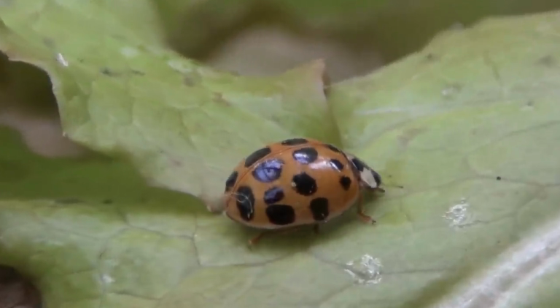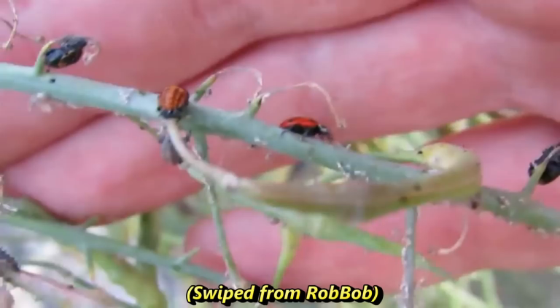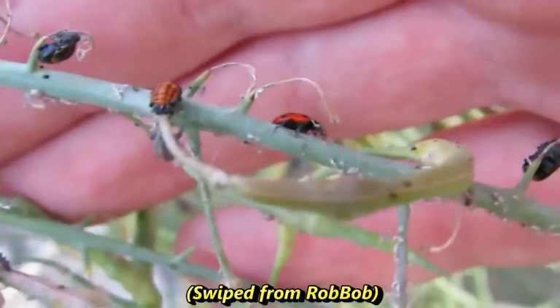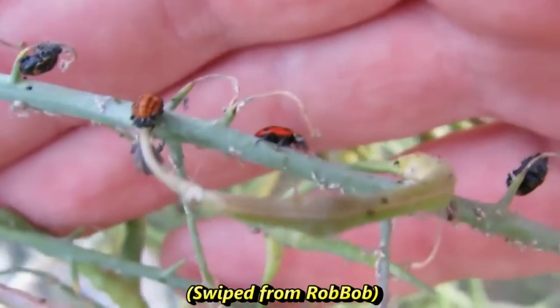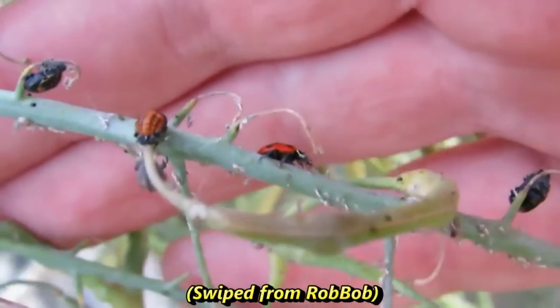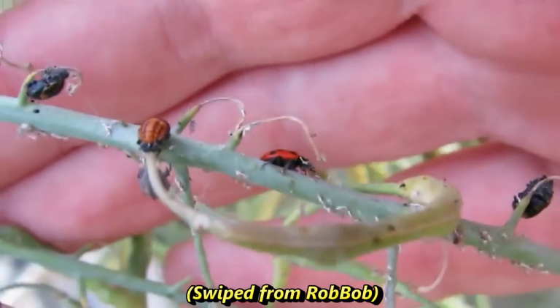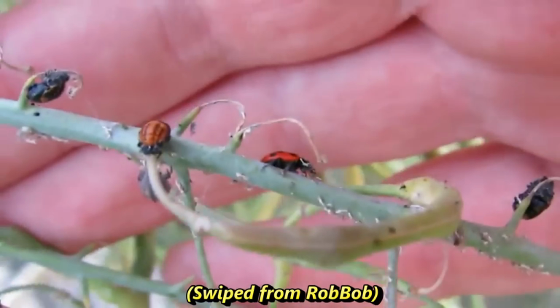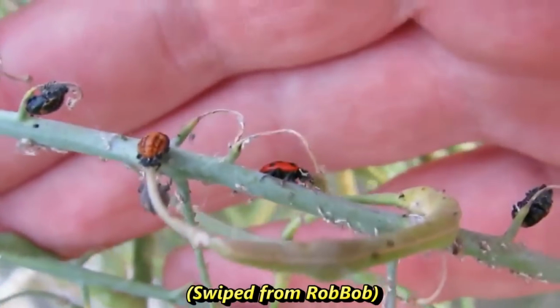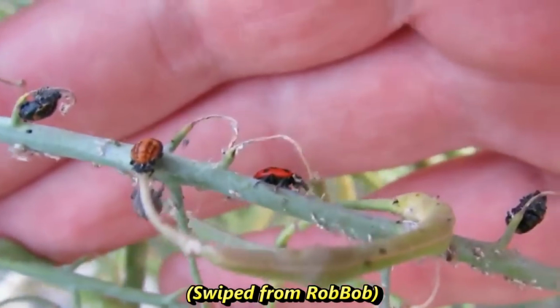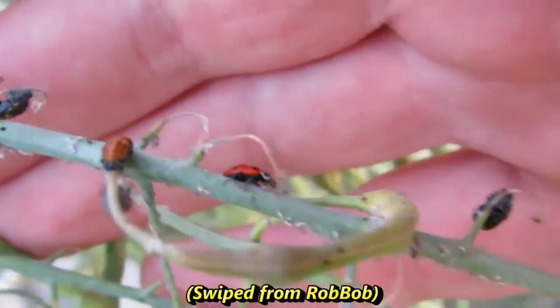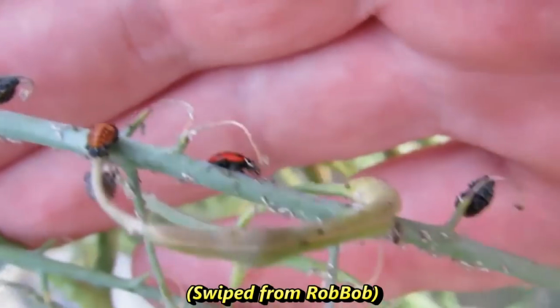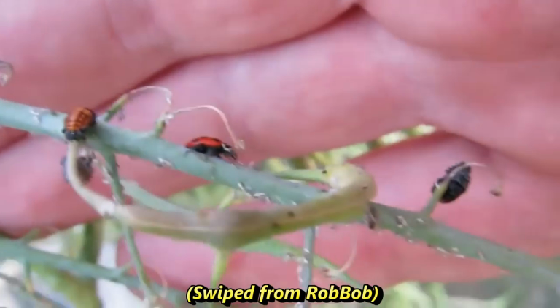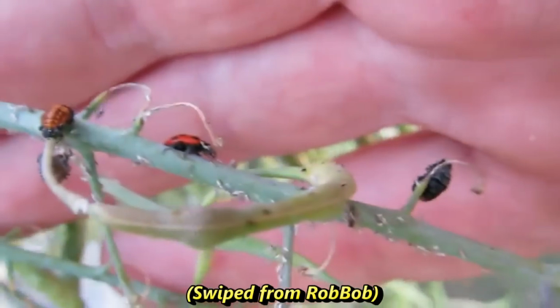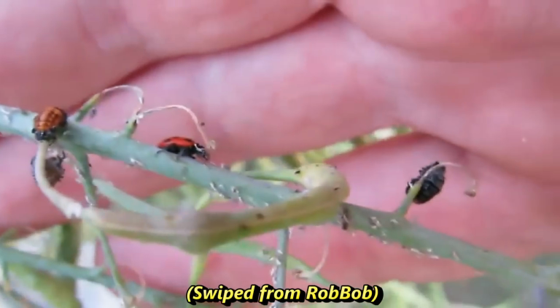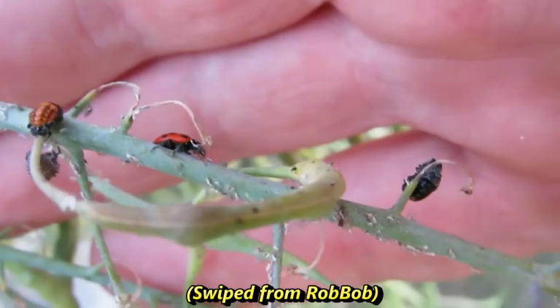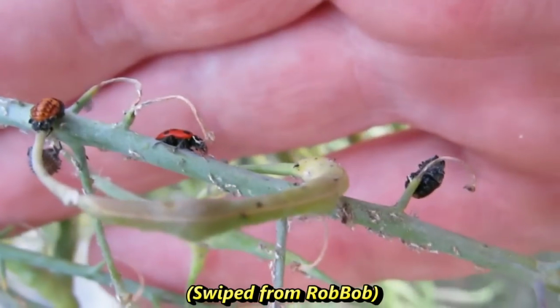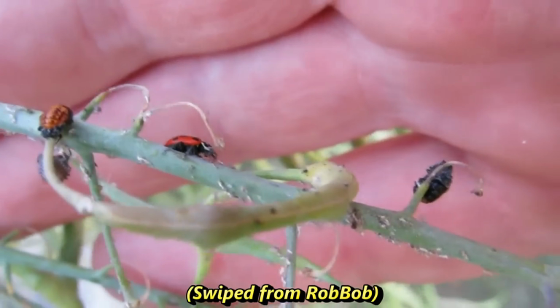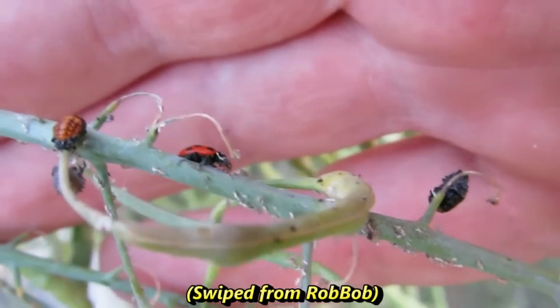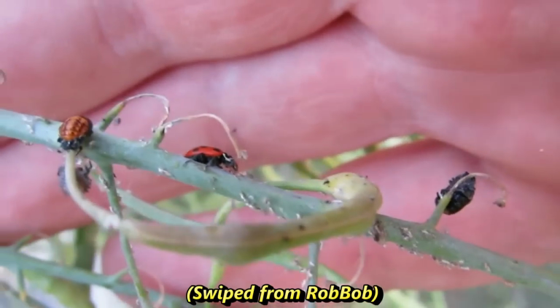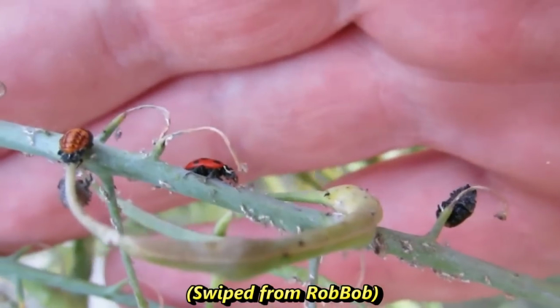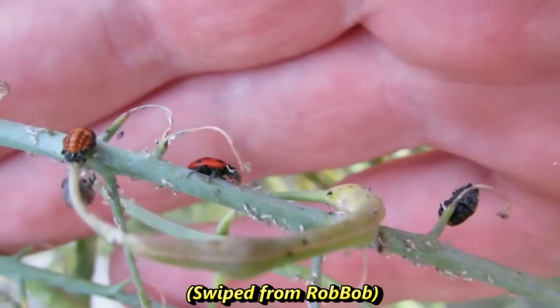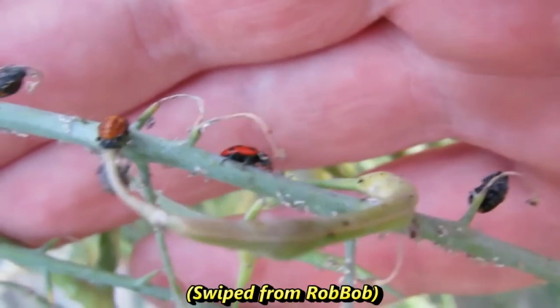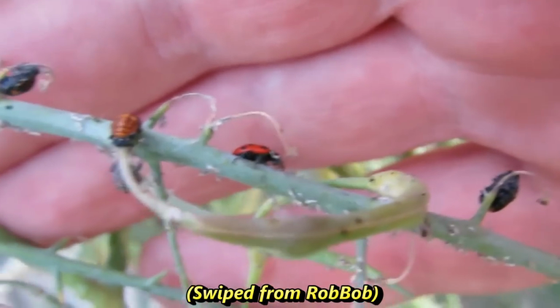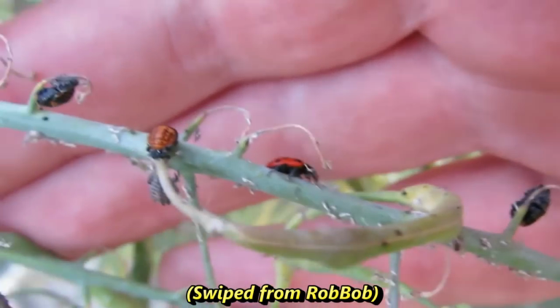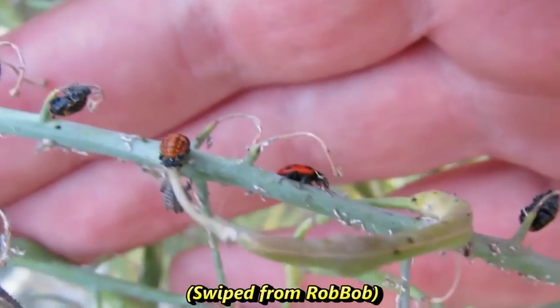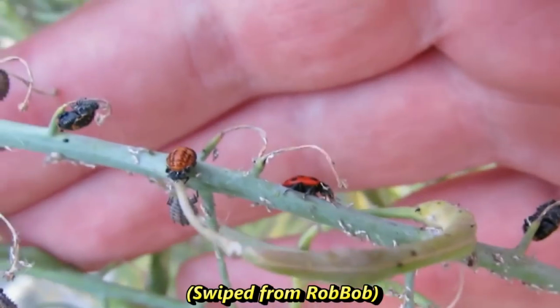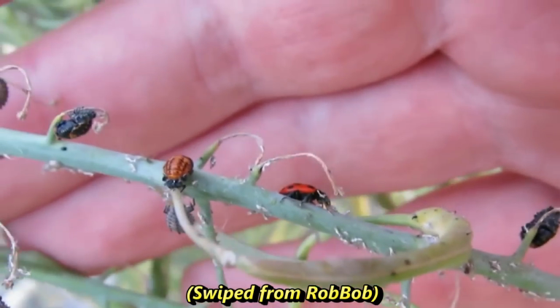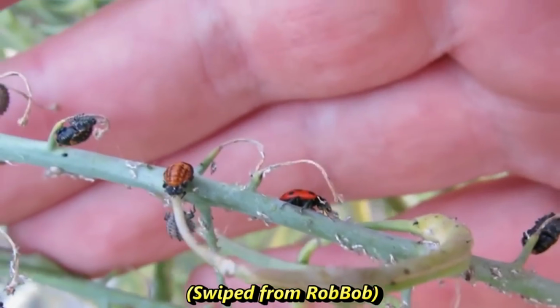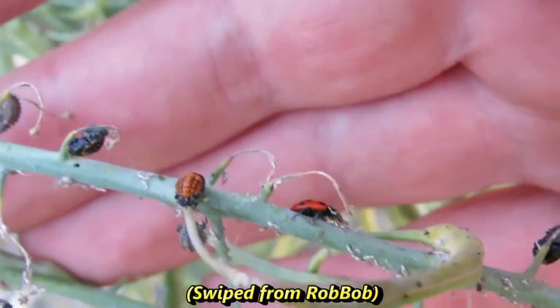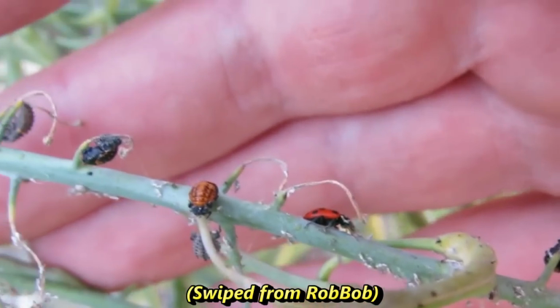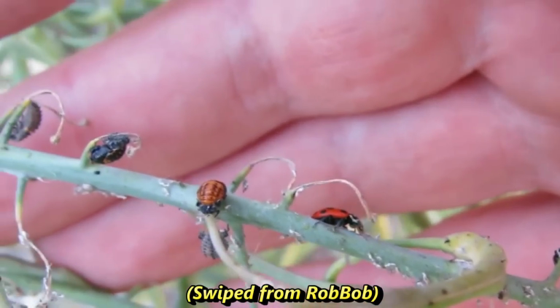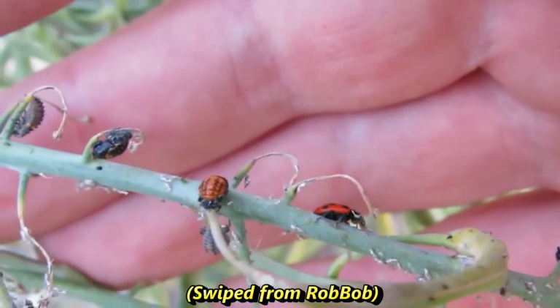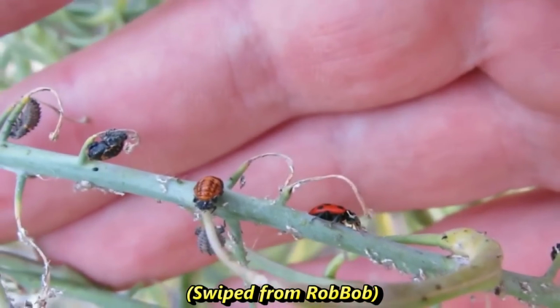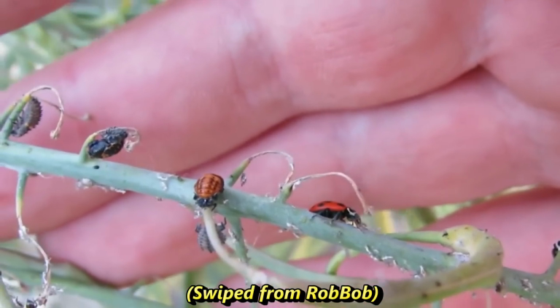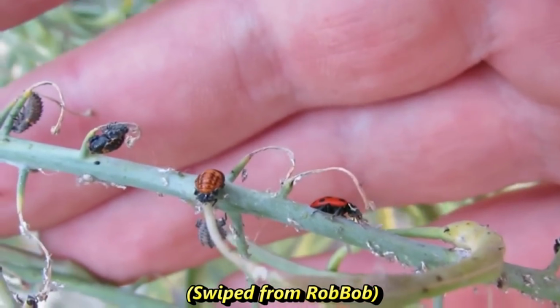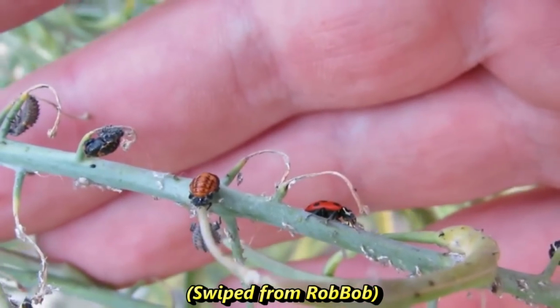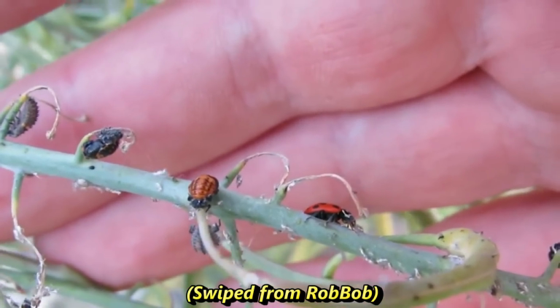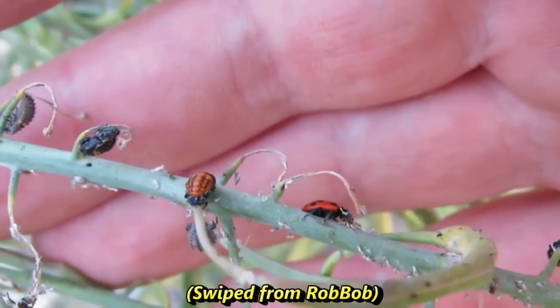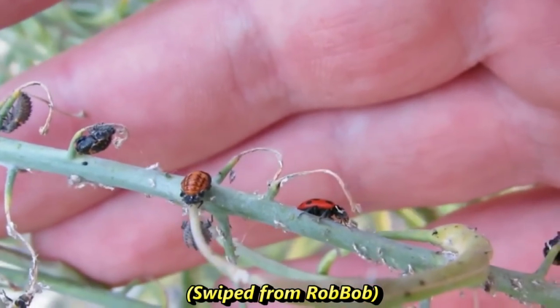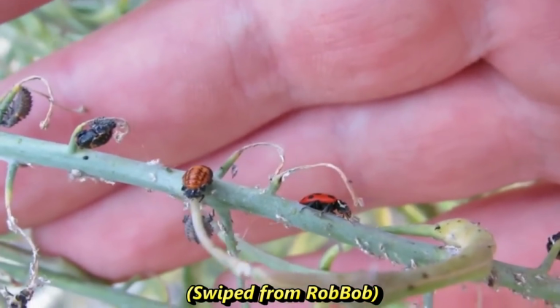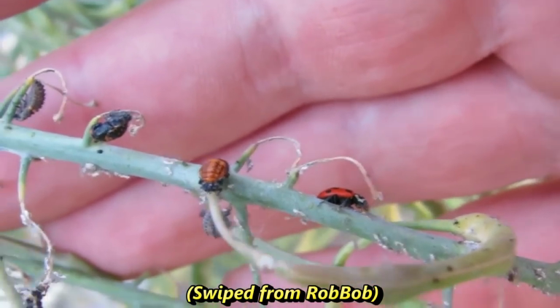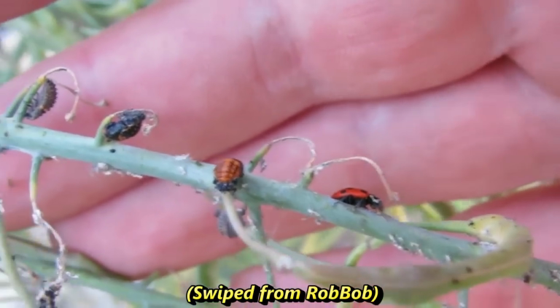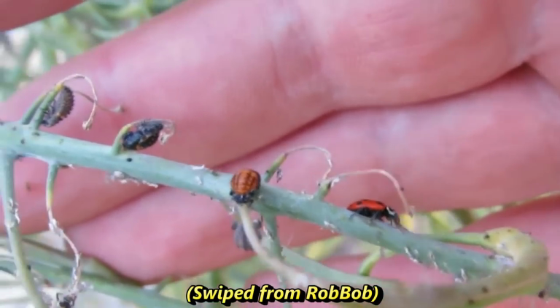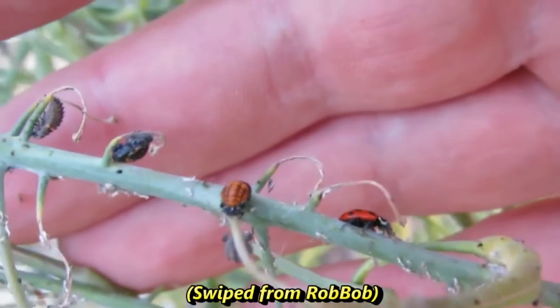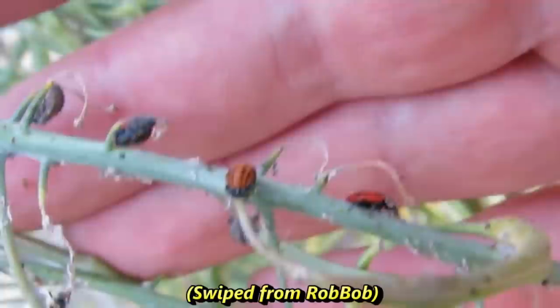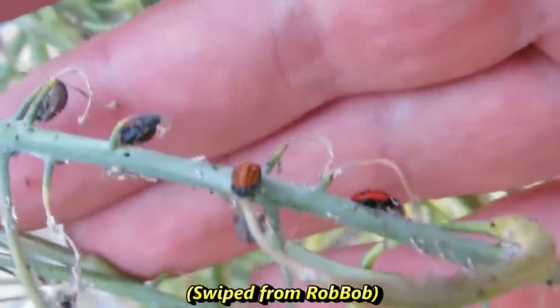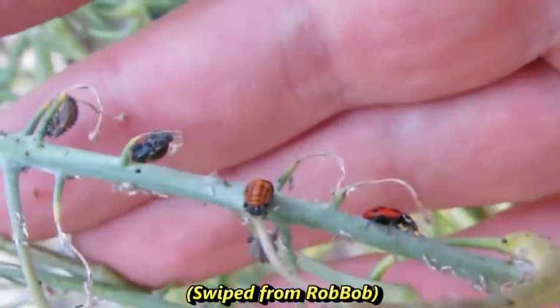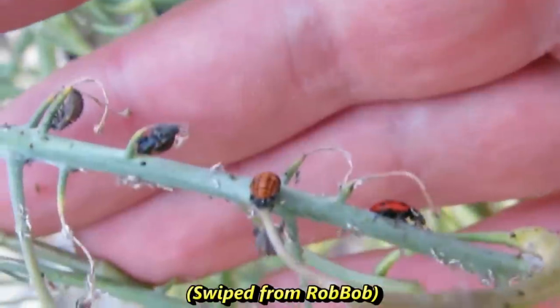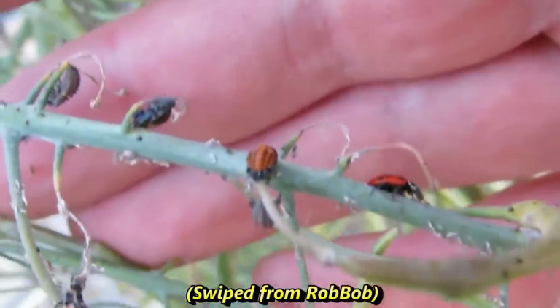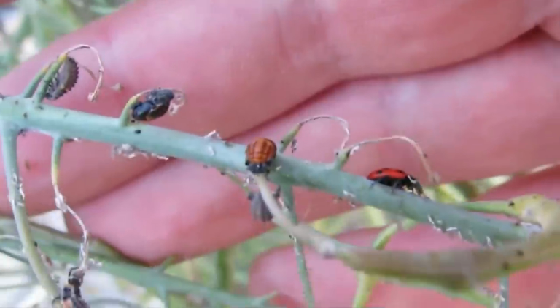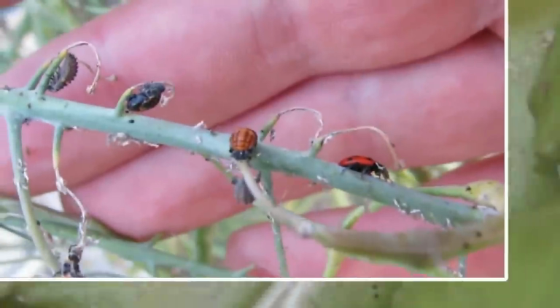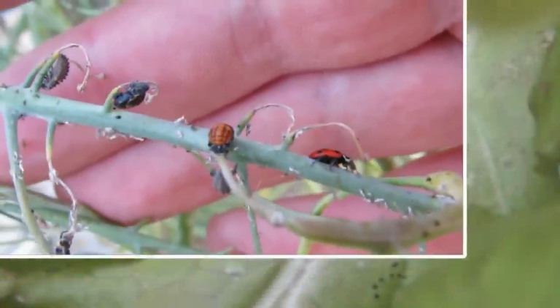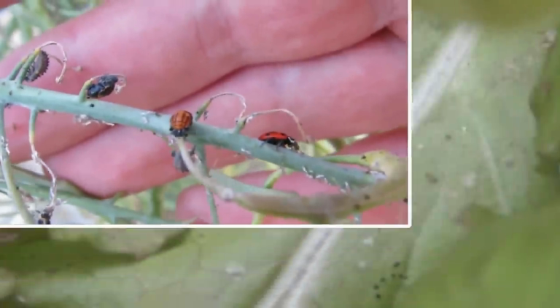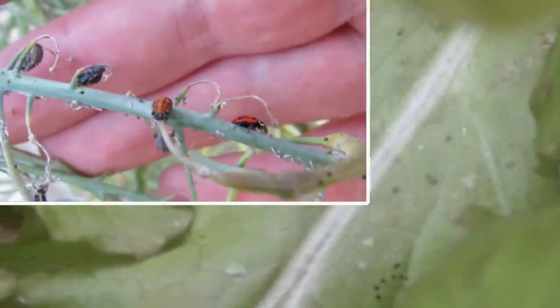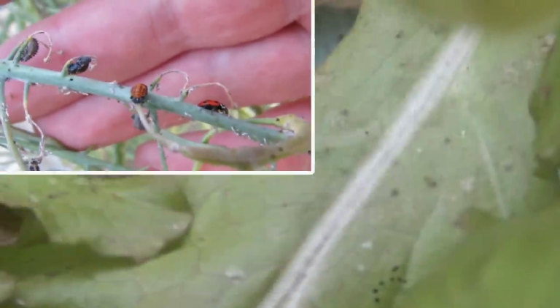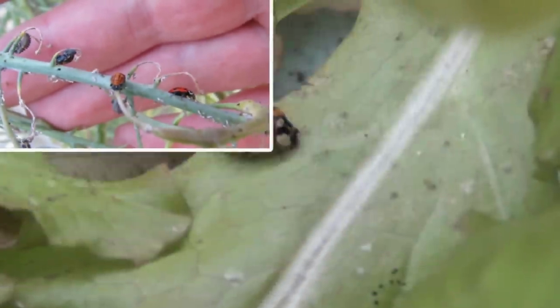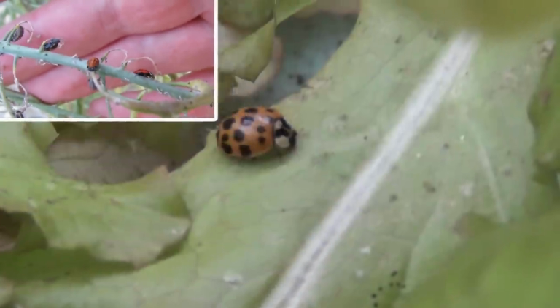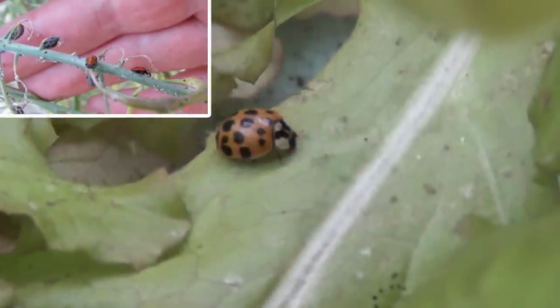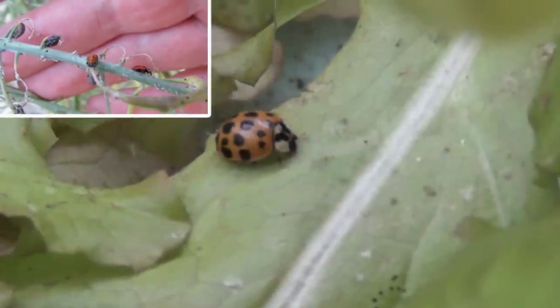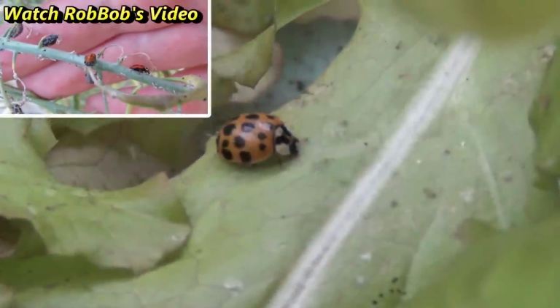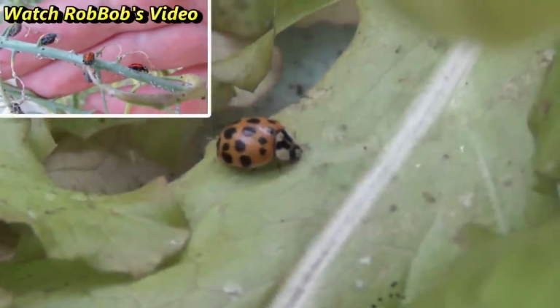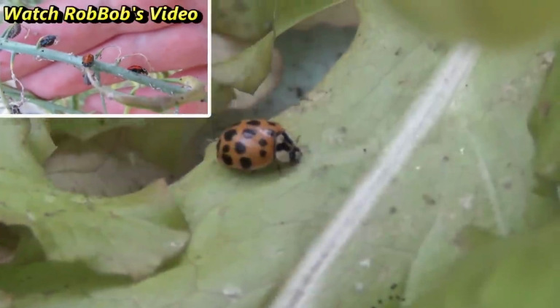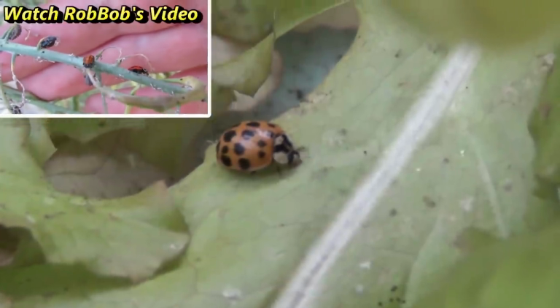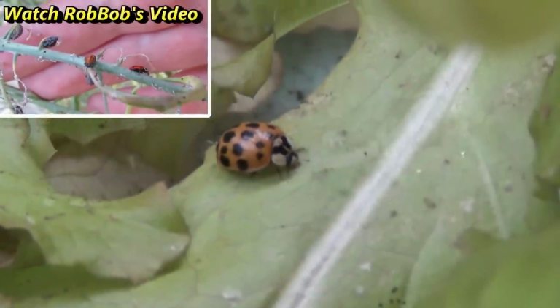If you want to see a nice video about ladybugs, Robbob just posted some great footage on different larval stages. Thanks for watching!